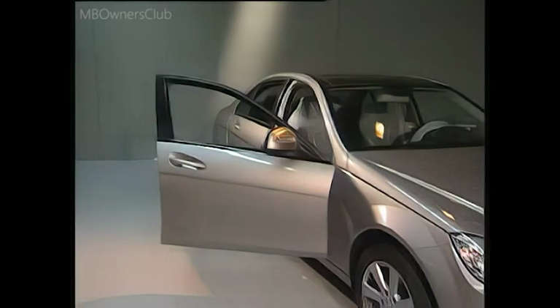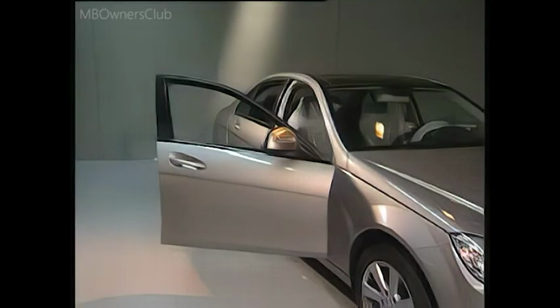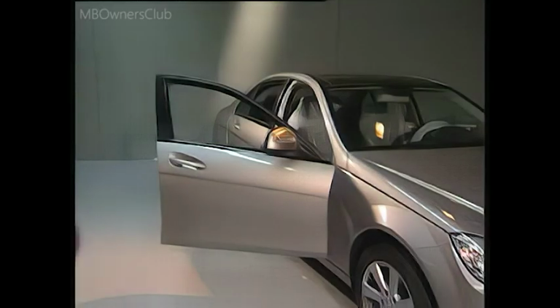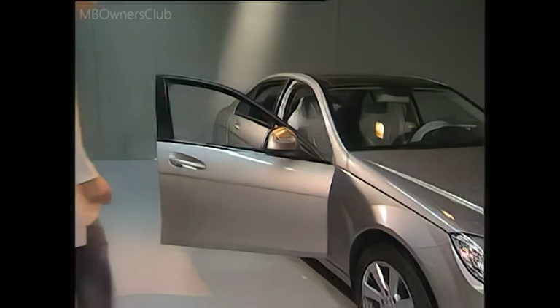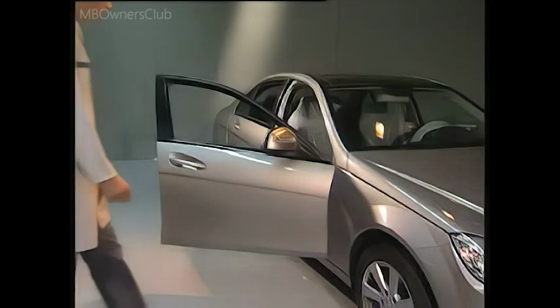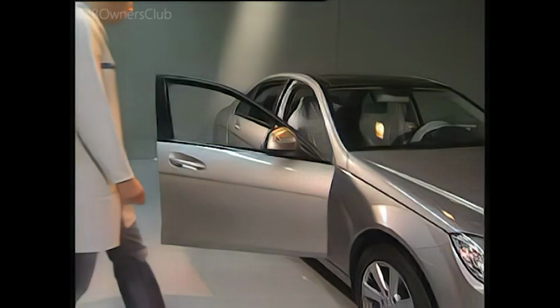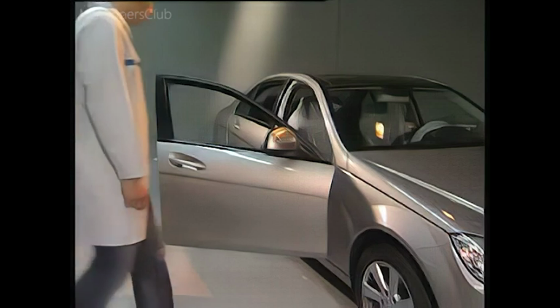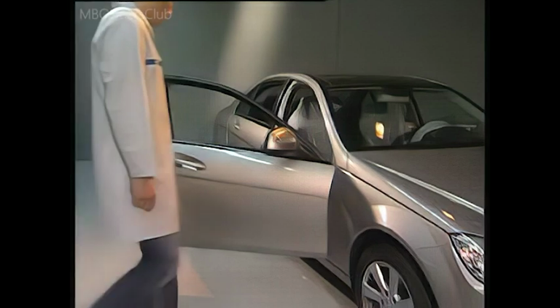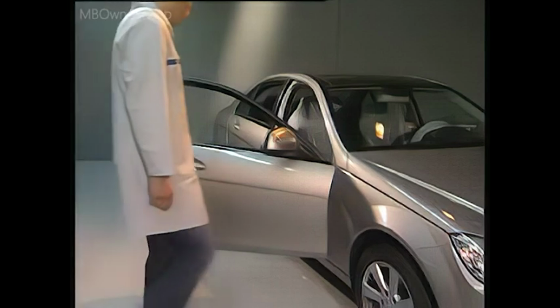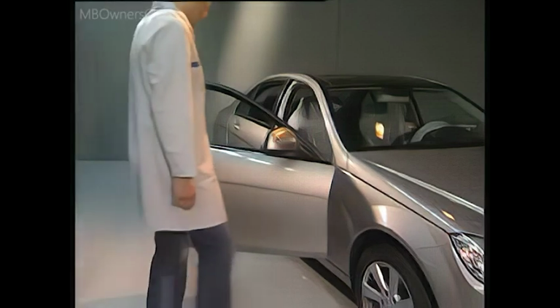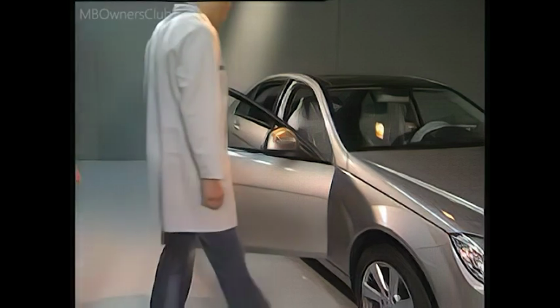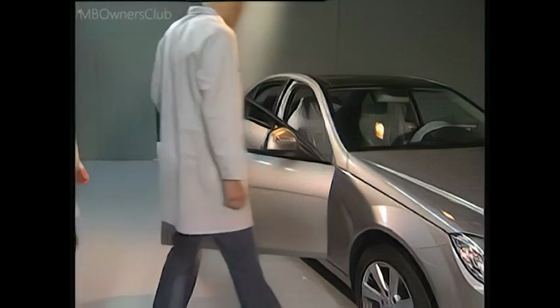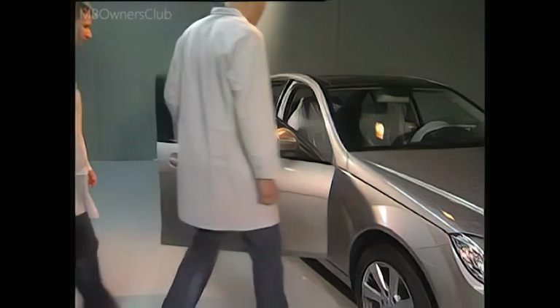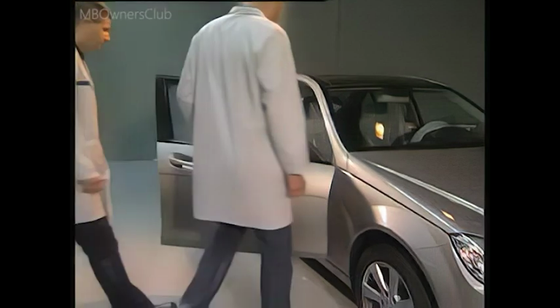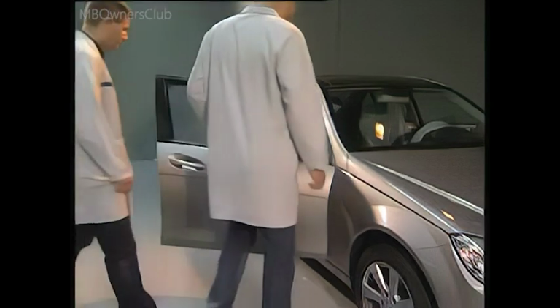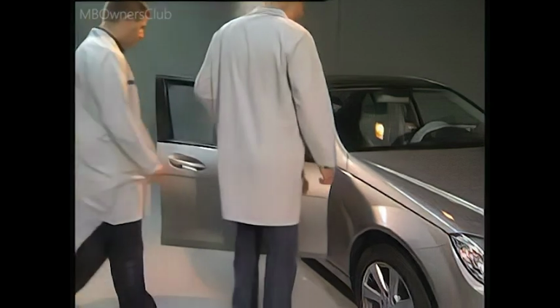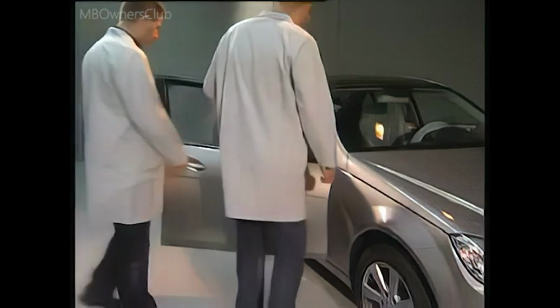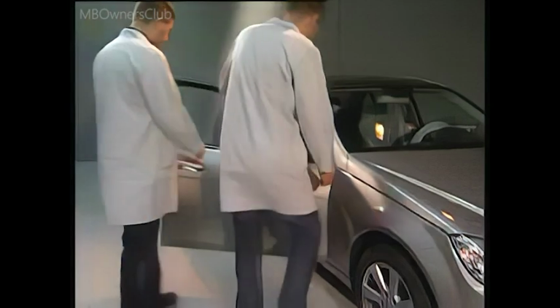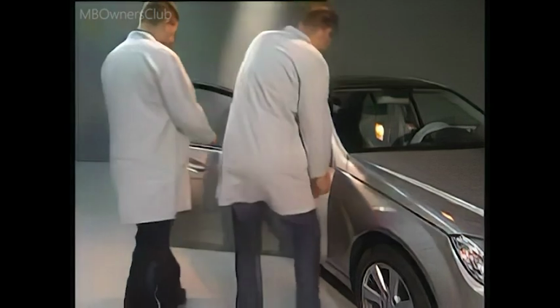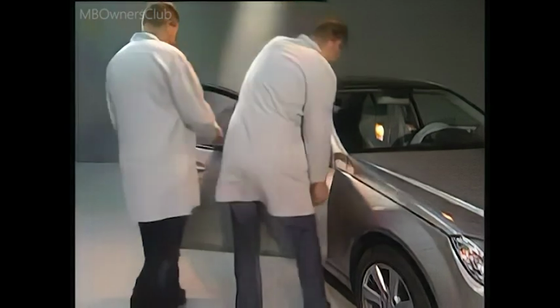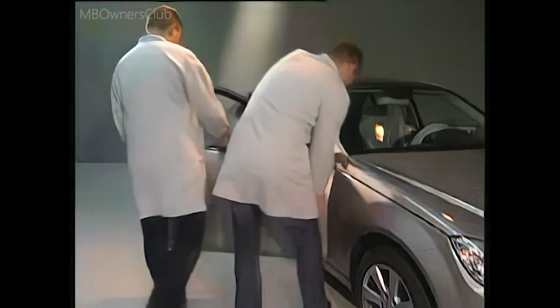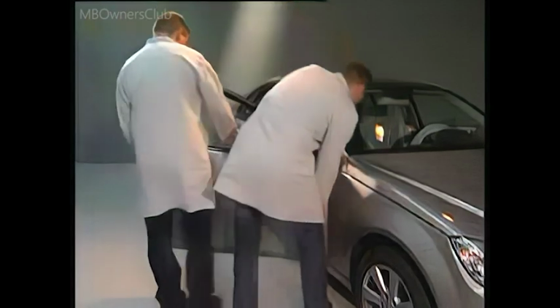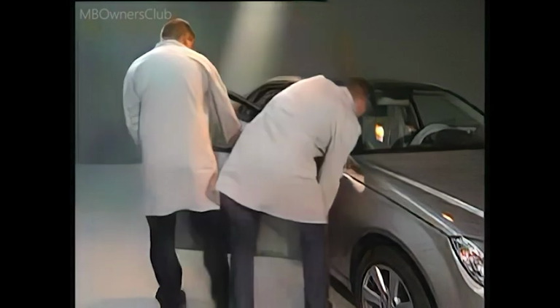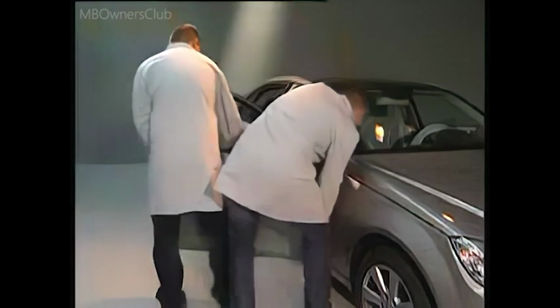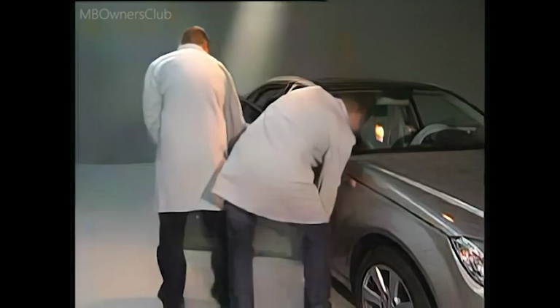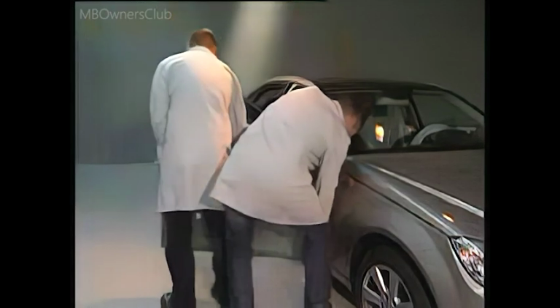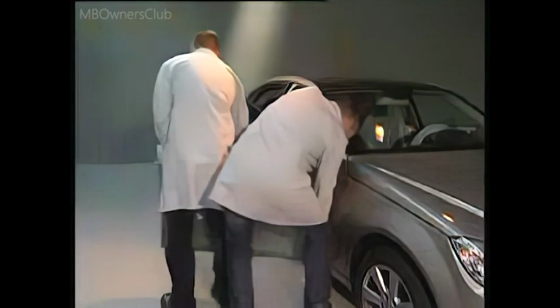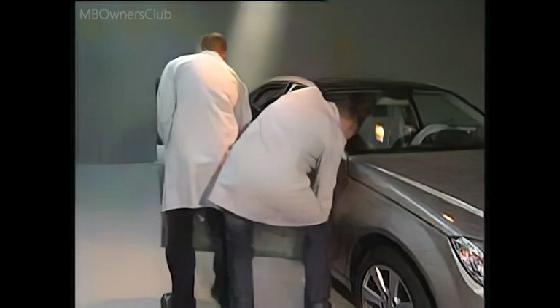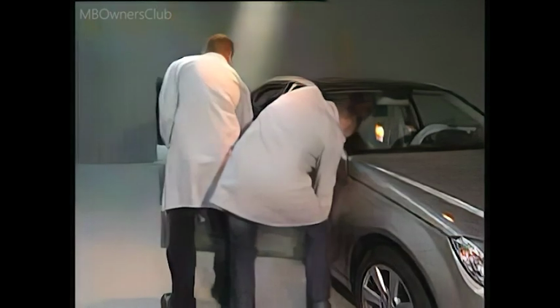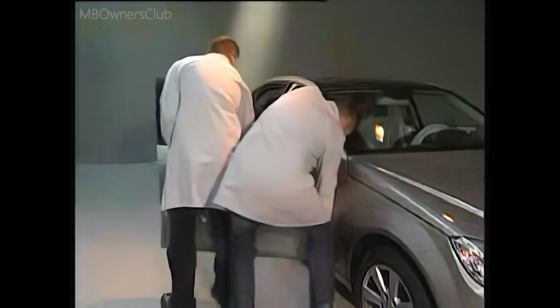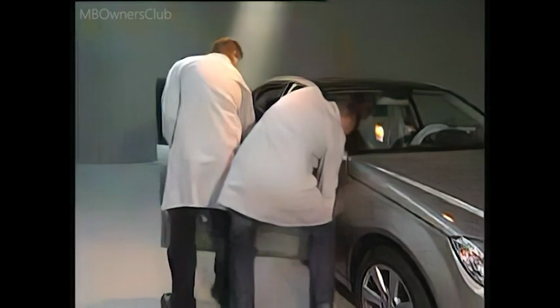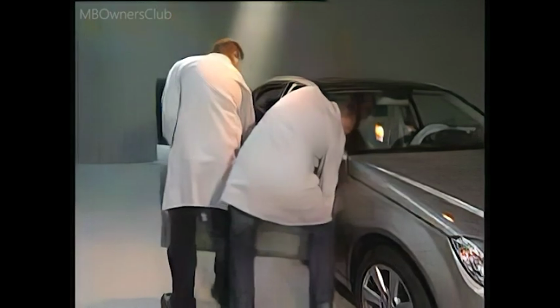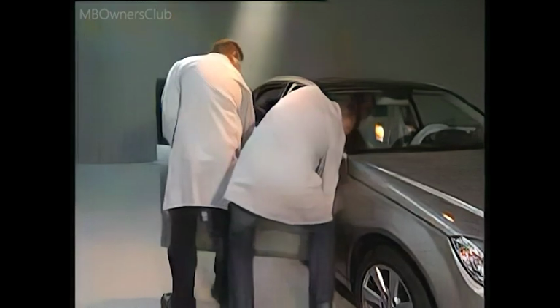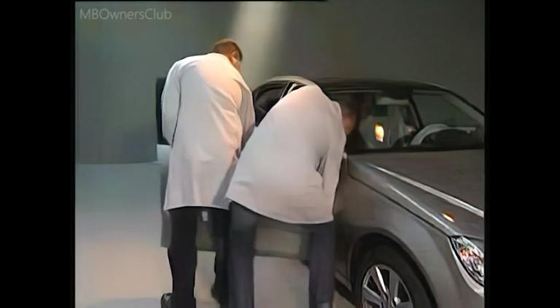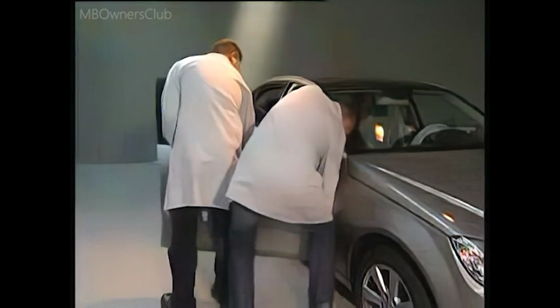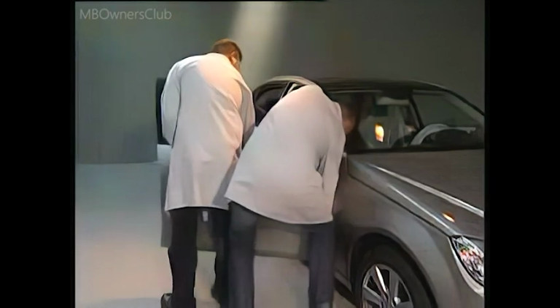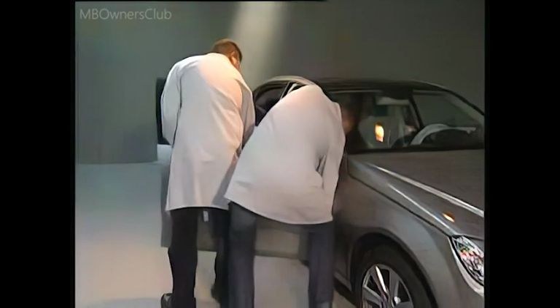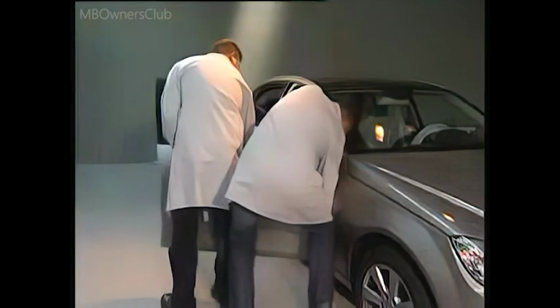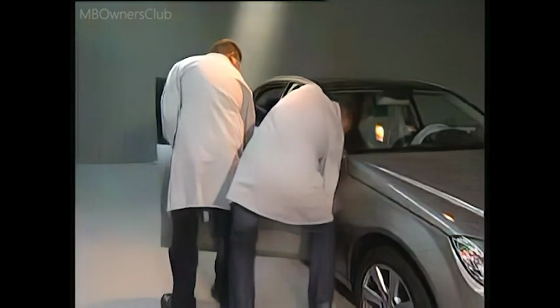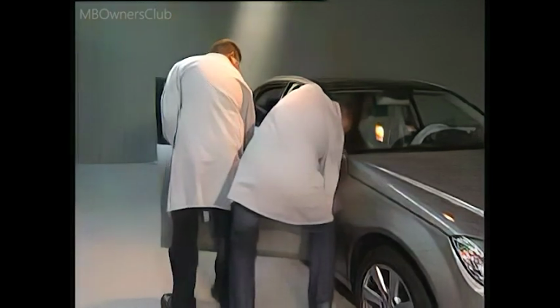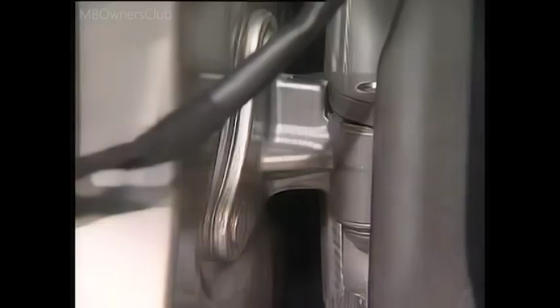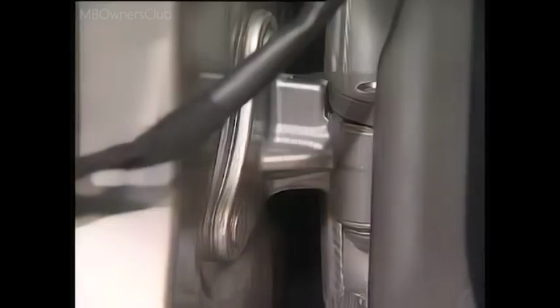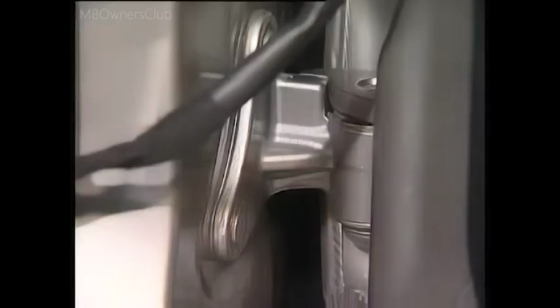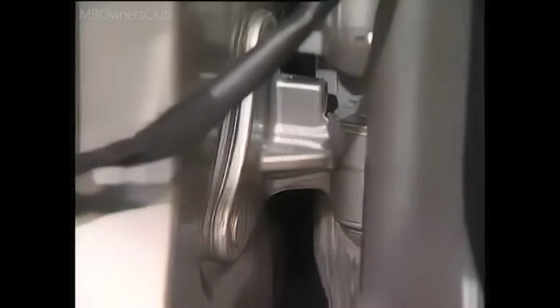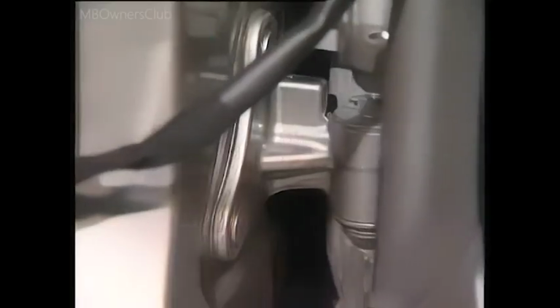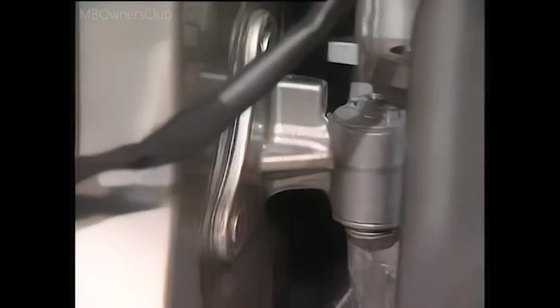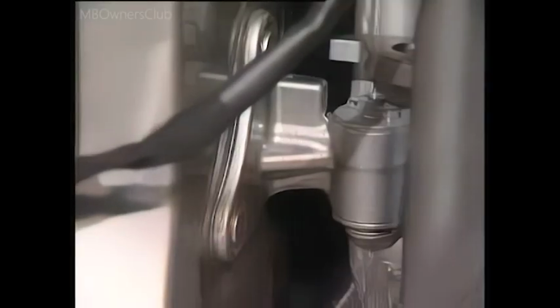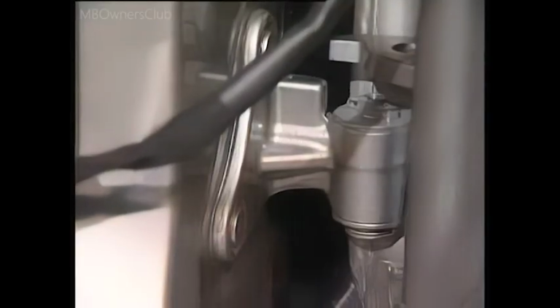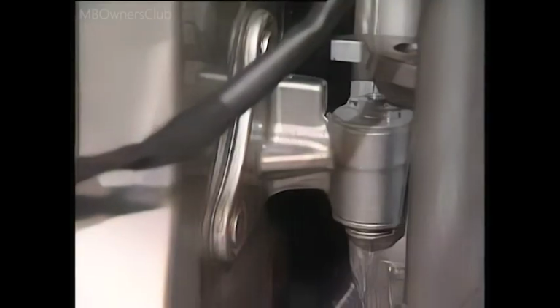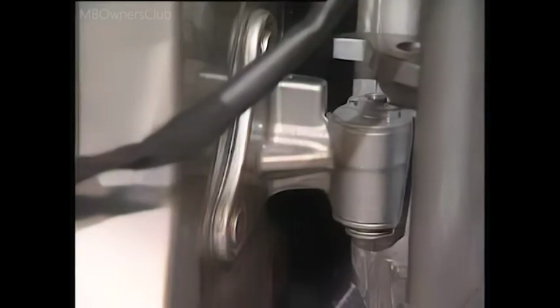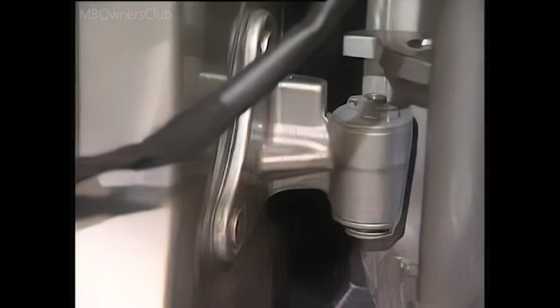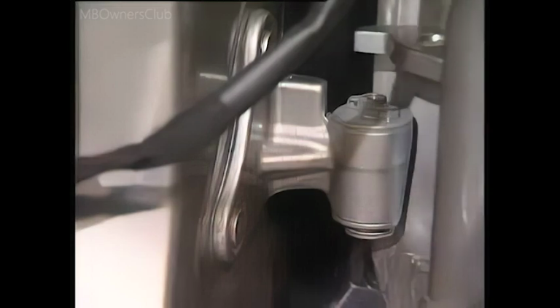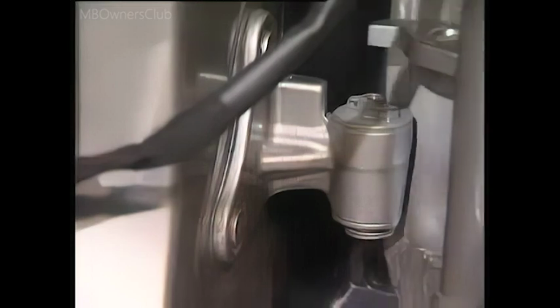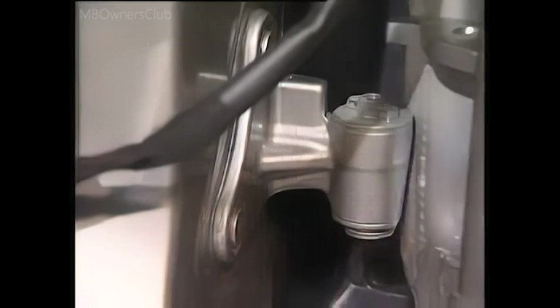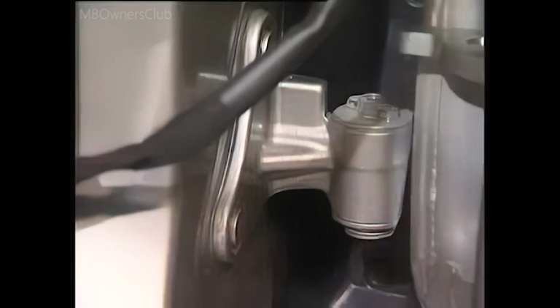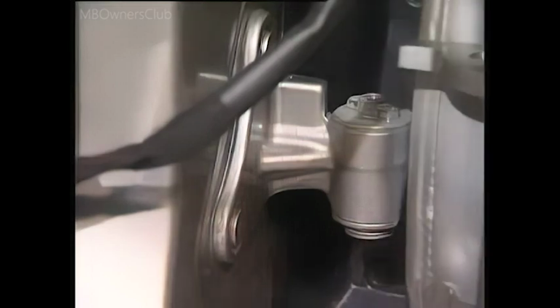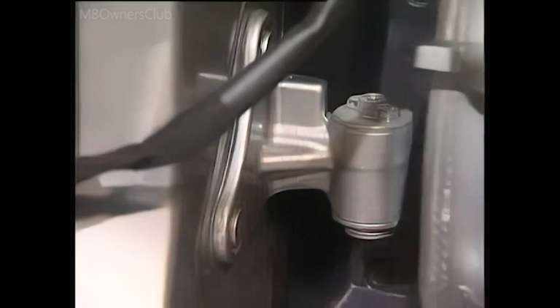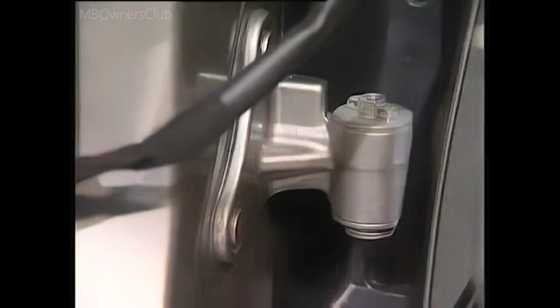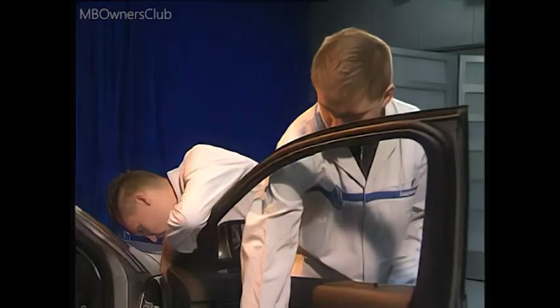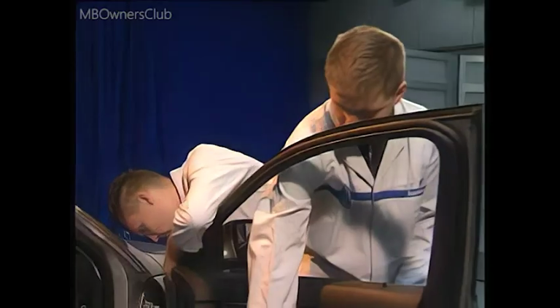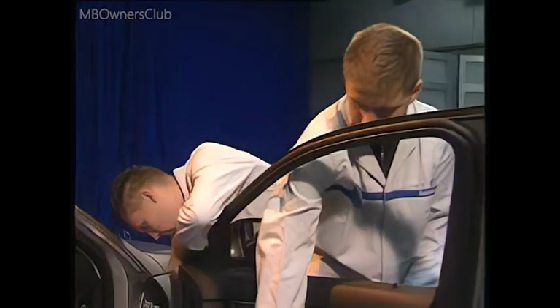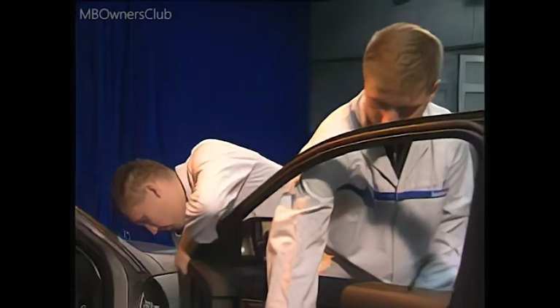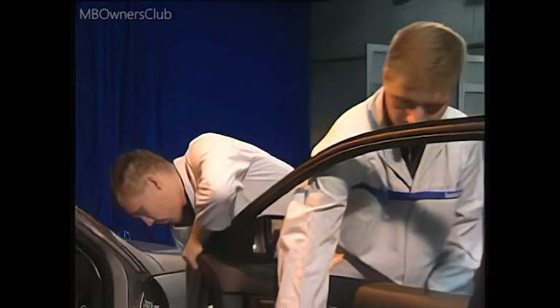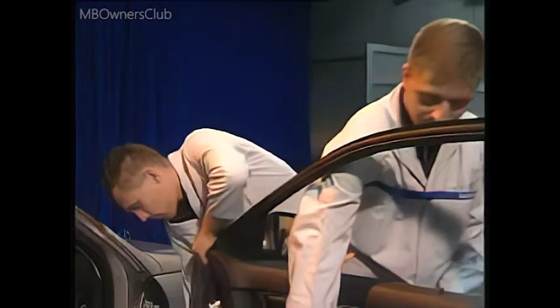The front door can now be removed. To avoid paint damage, this procedure should be carried out by two people.